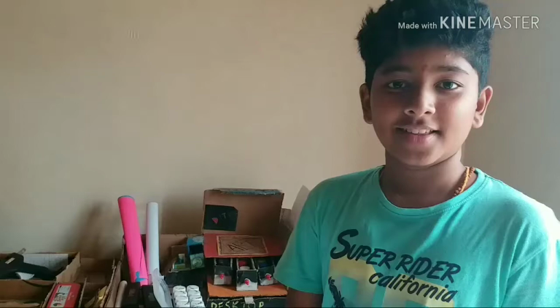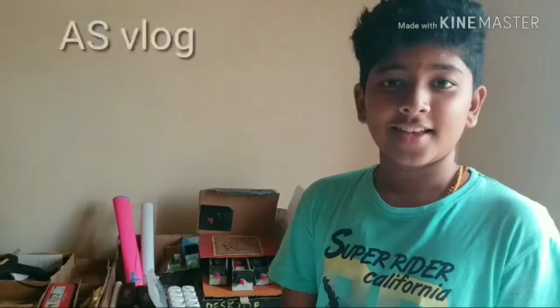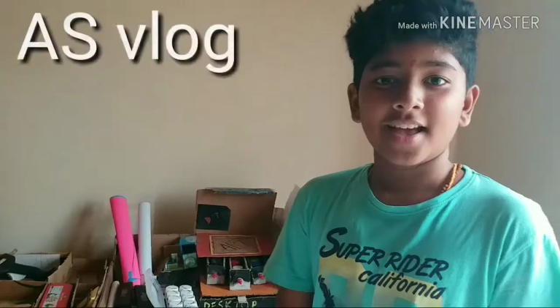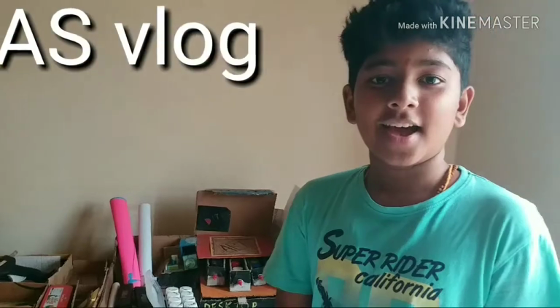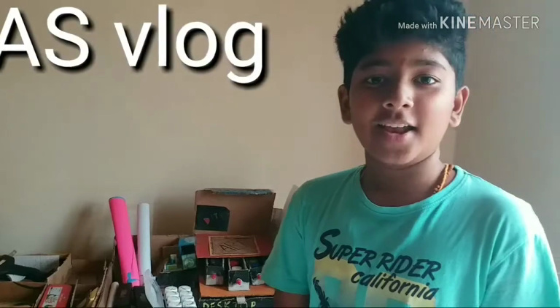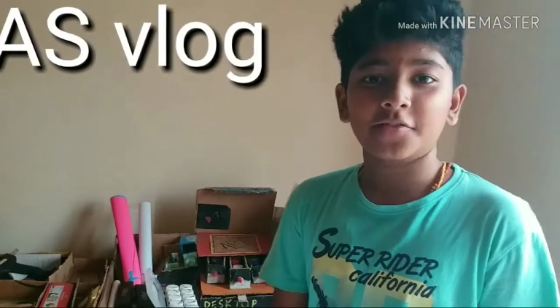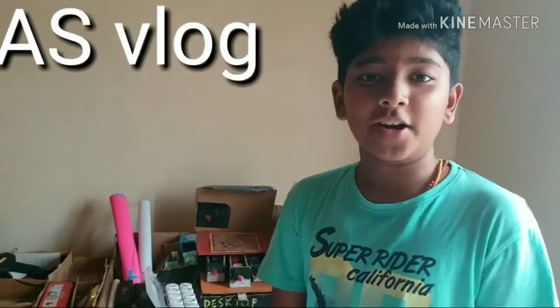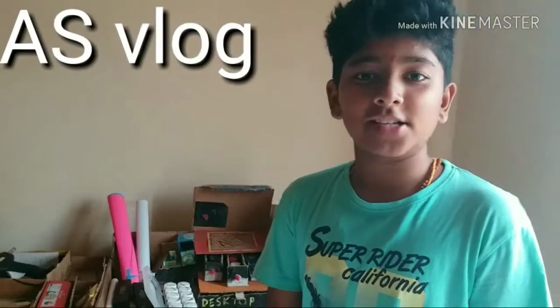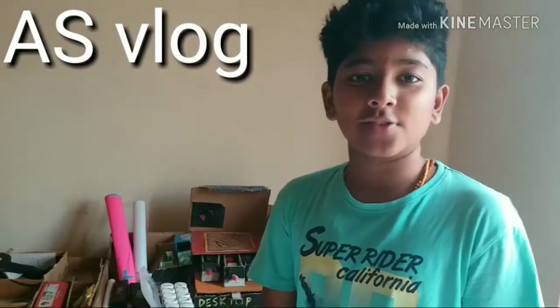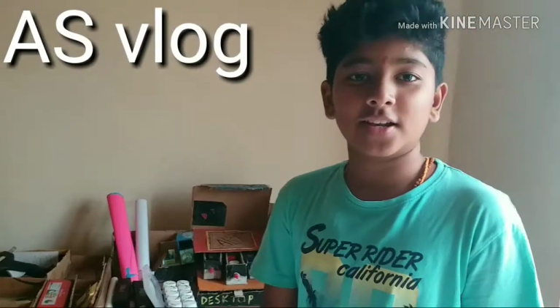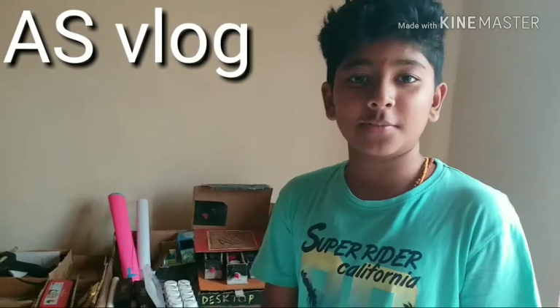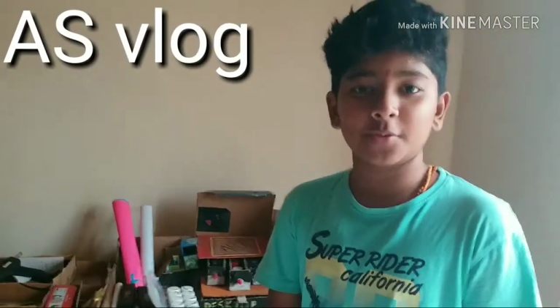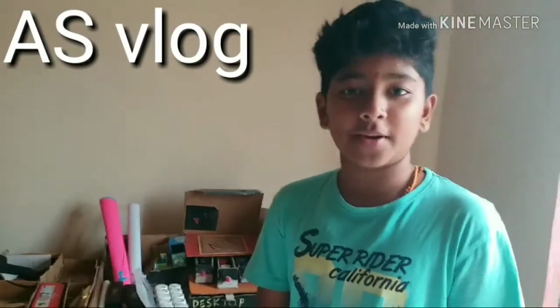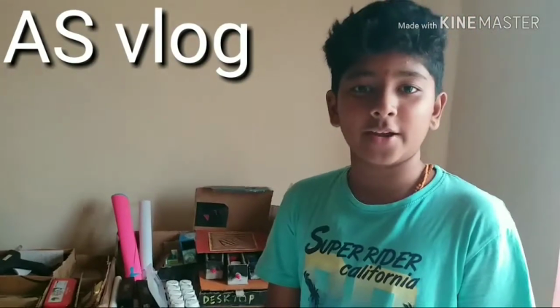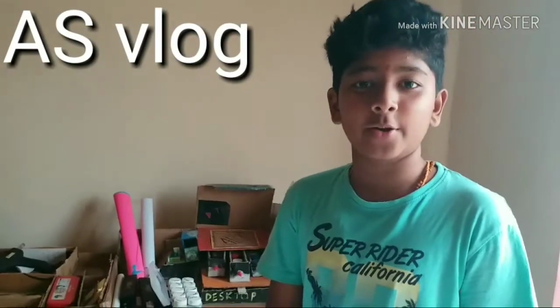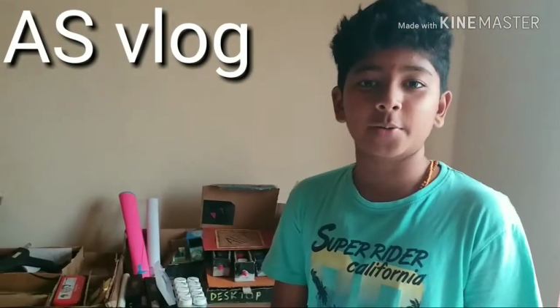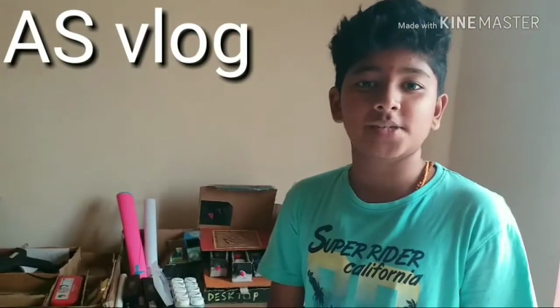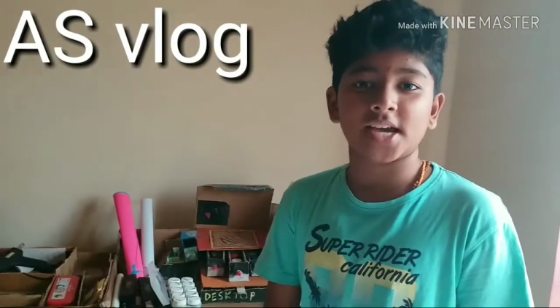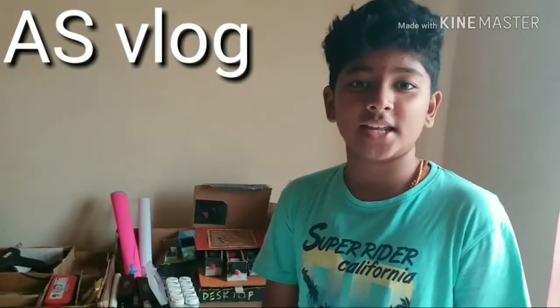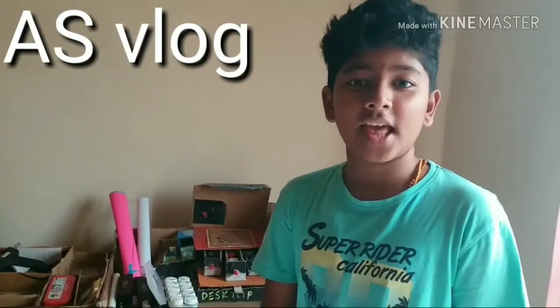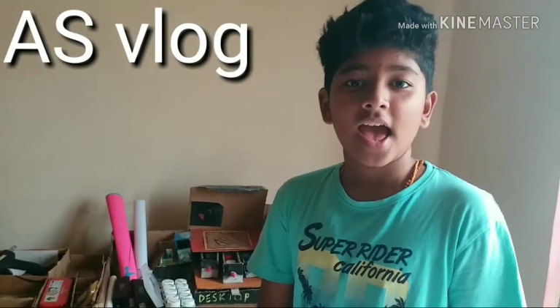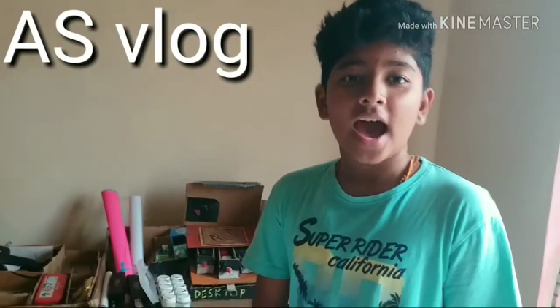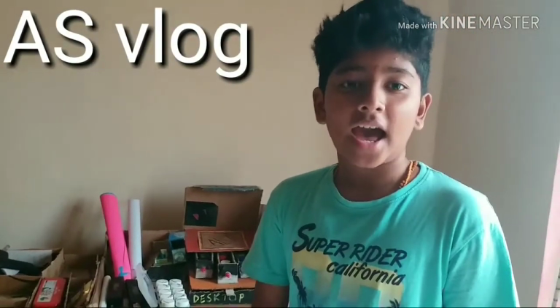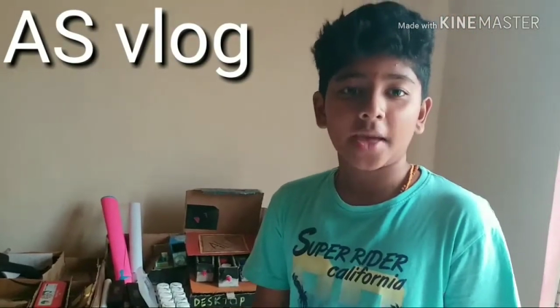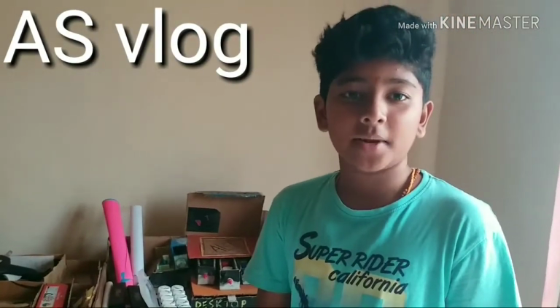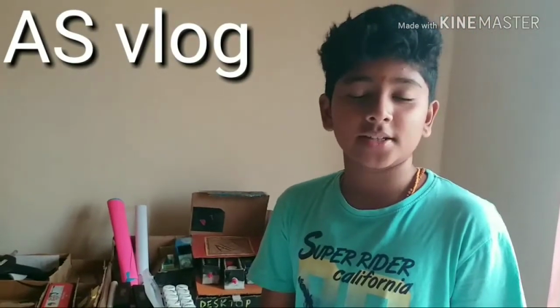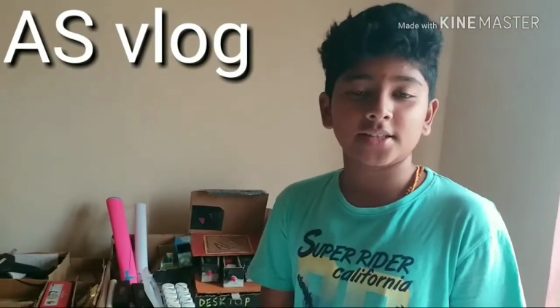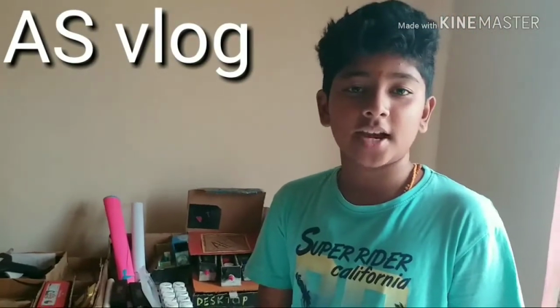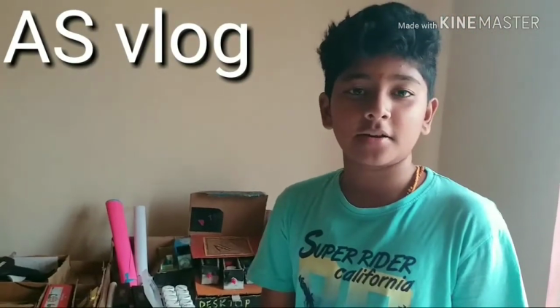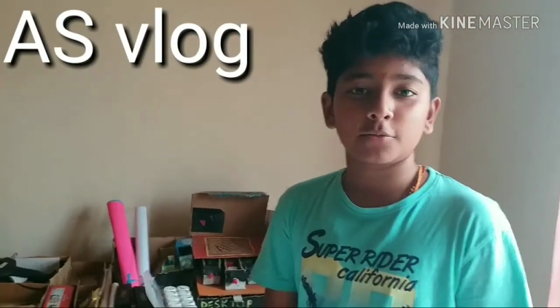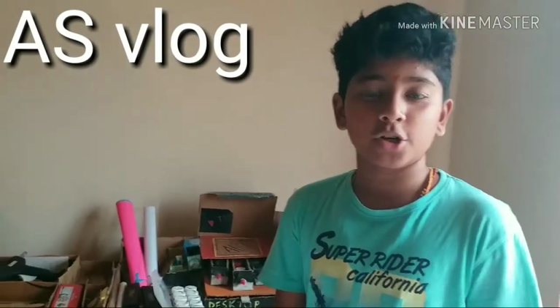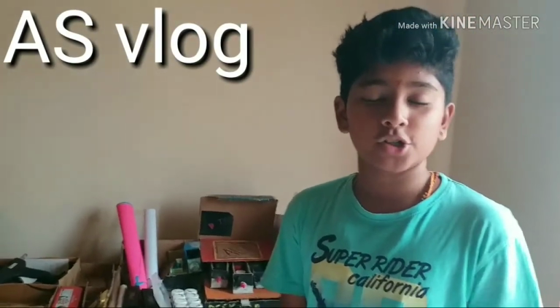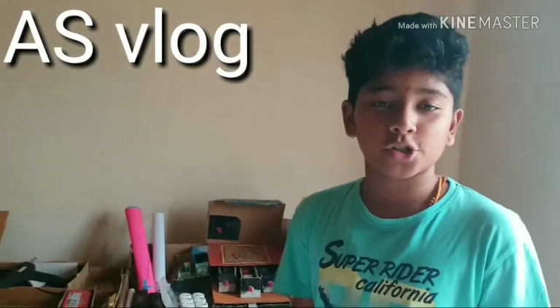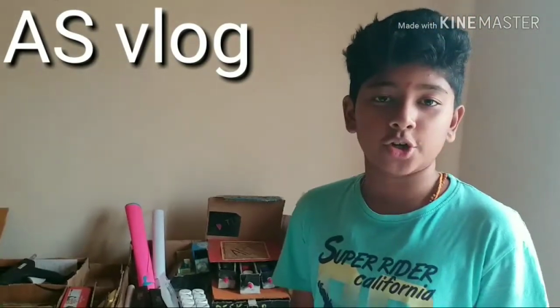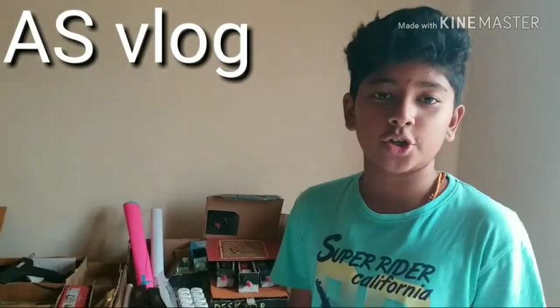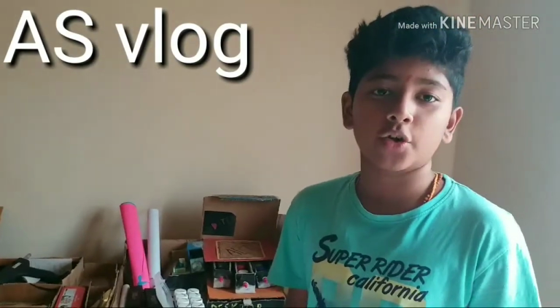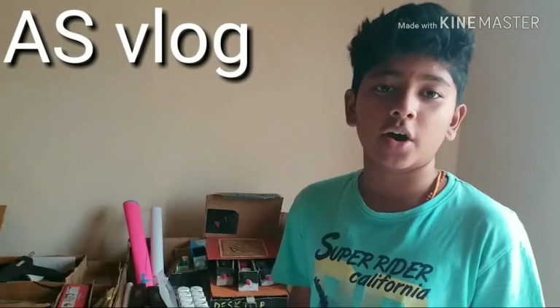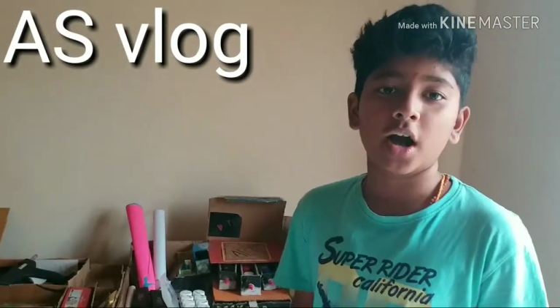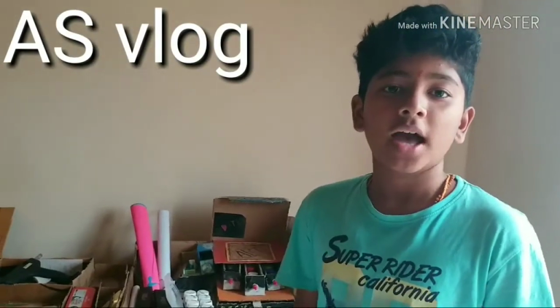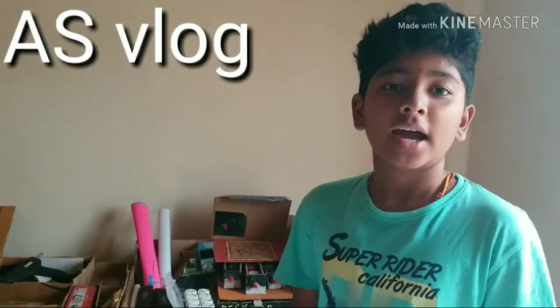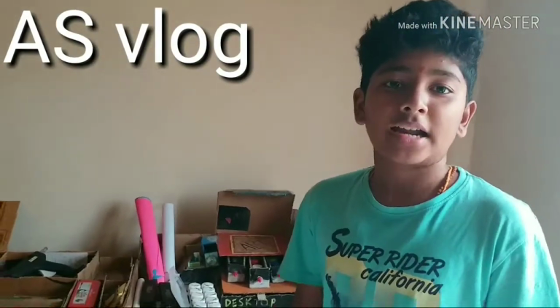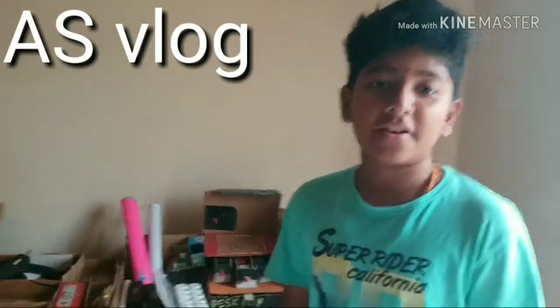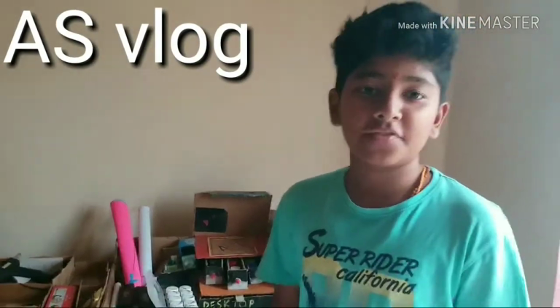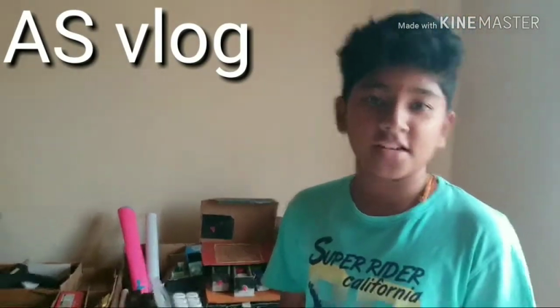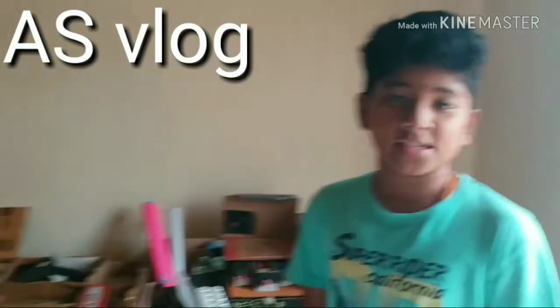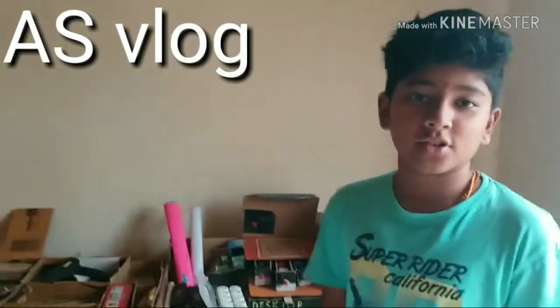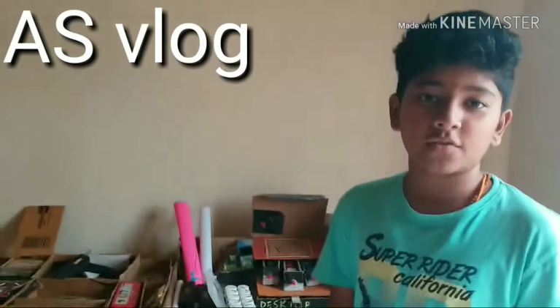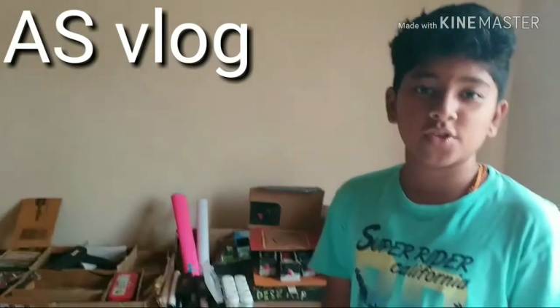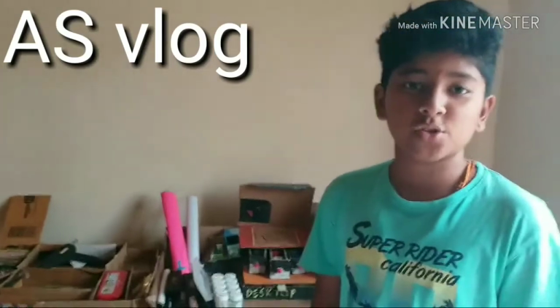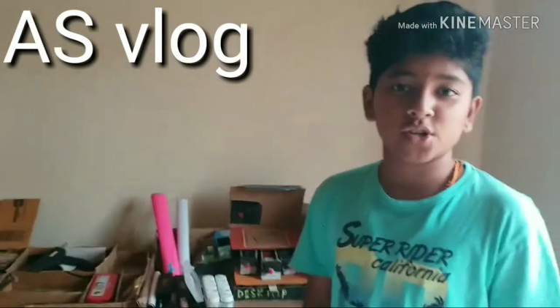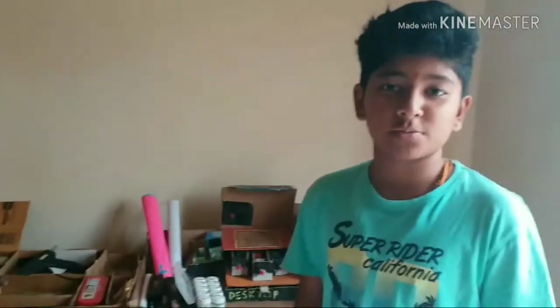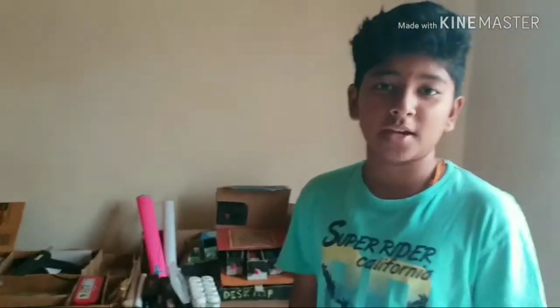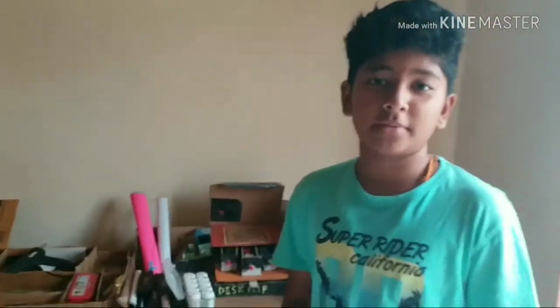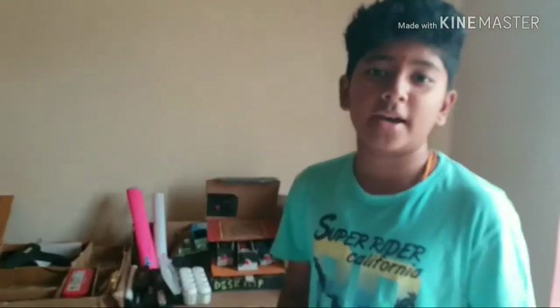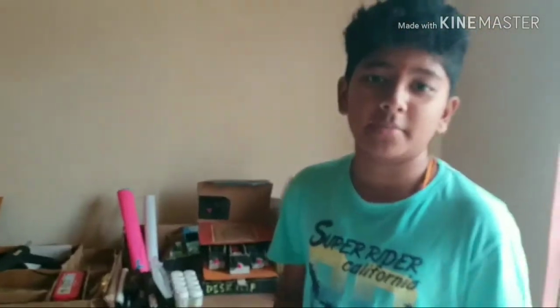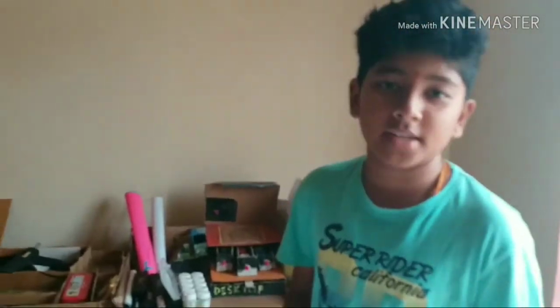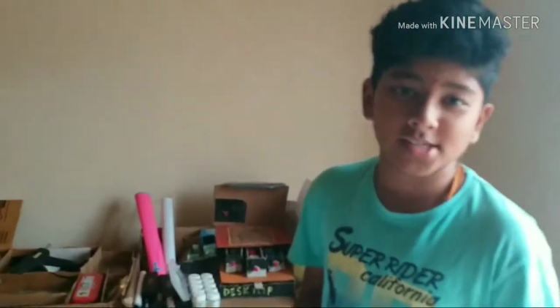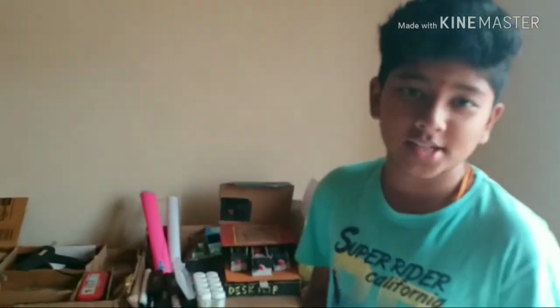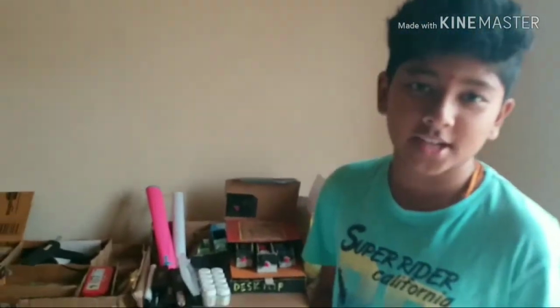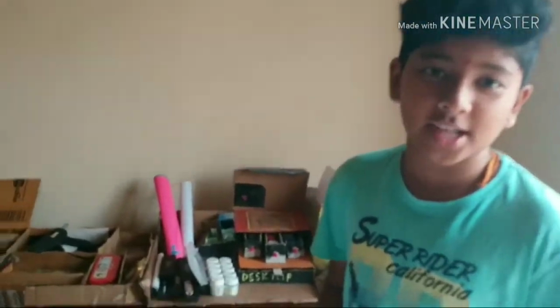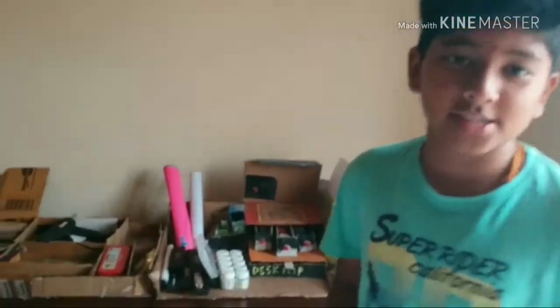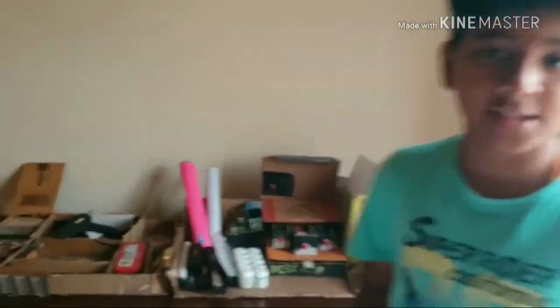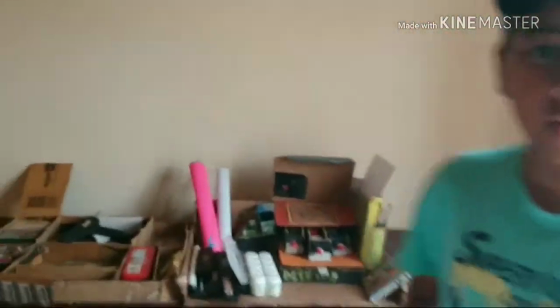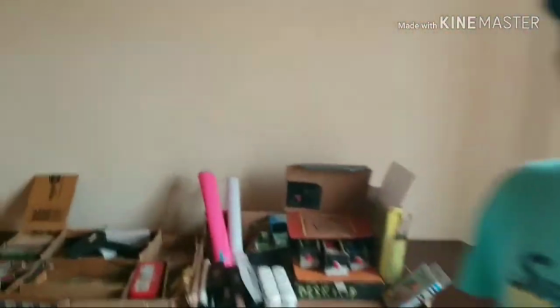Hello friends, welcome to my YouTube channel. I am Aditya and I am going to show you a craft desktop which was made by me yesterday. Let's go.